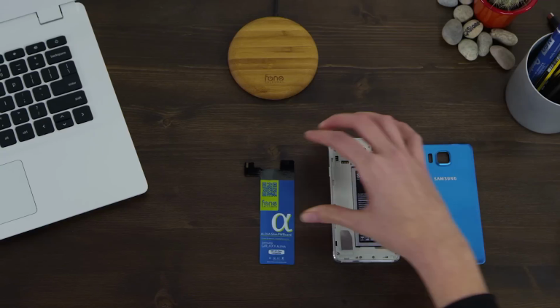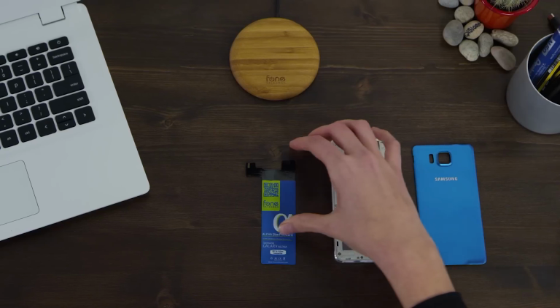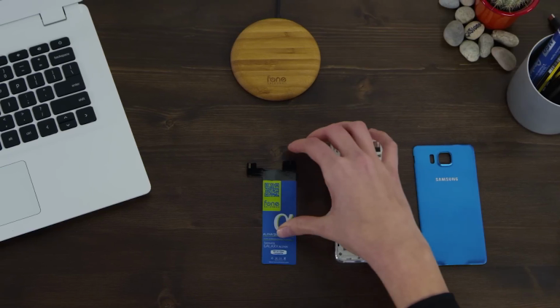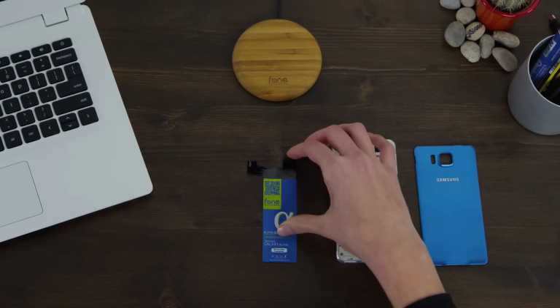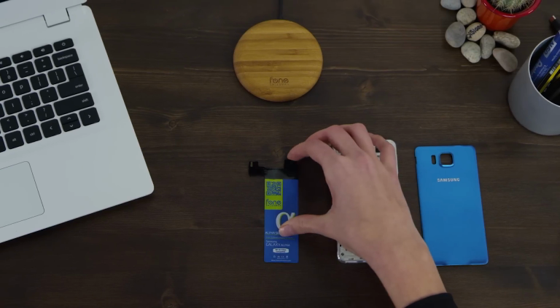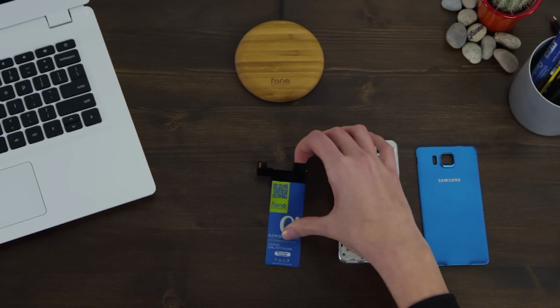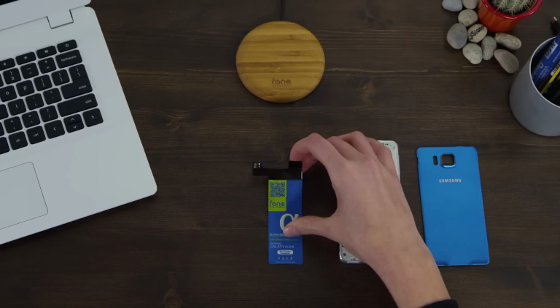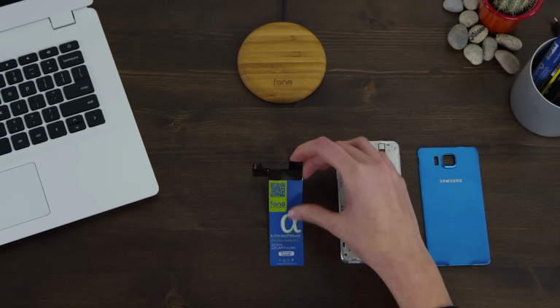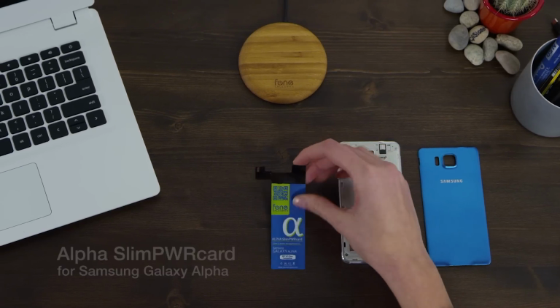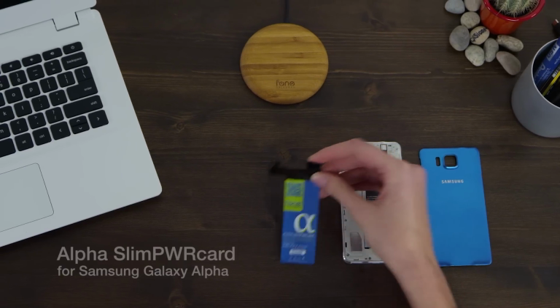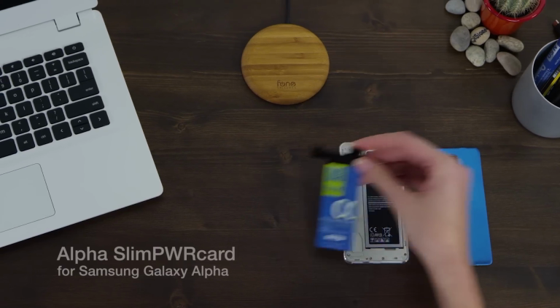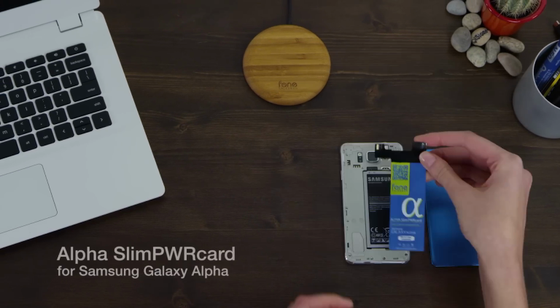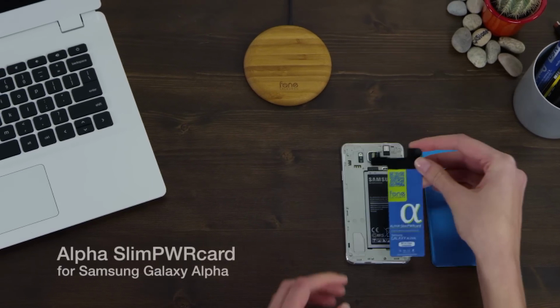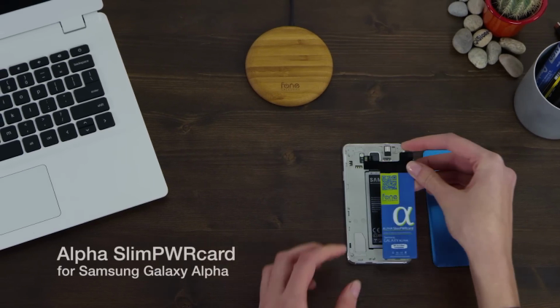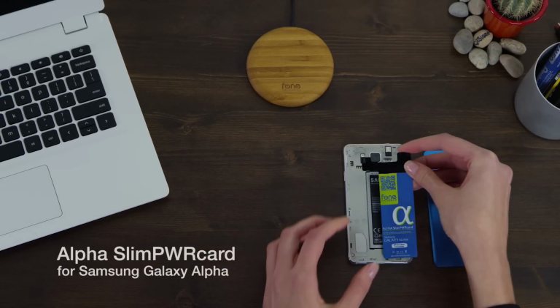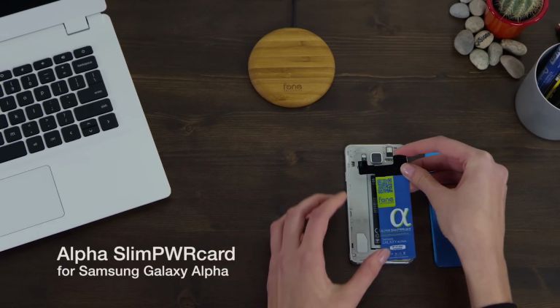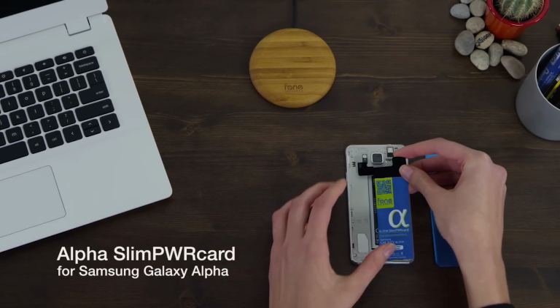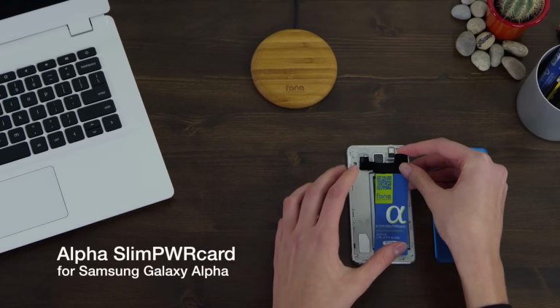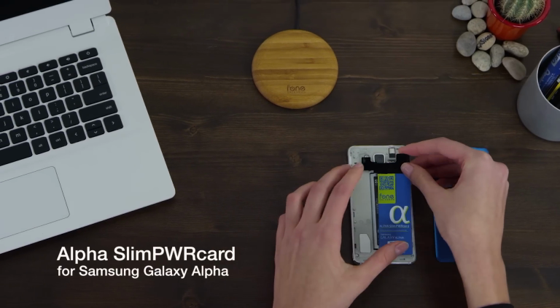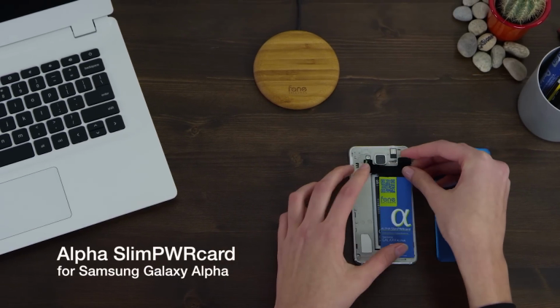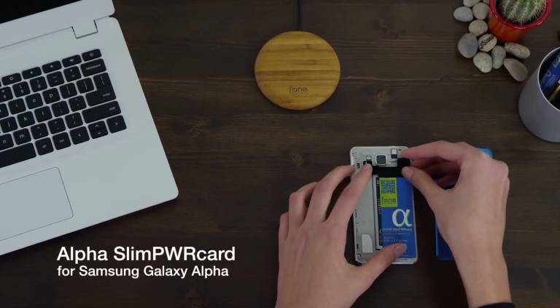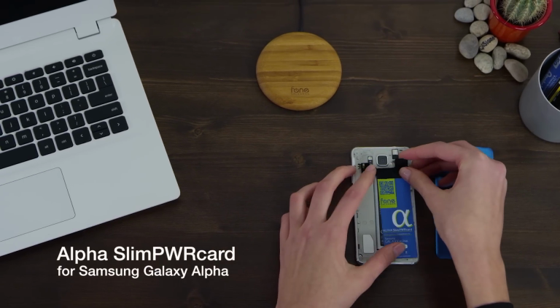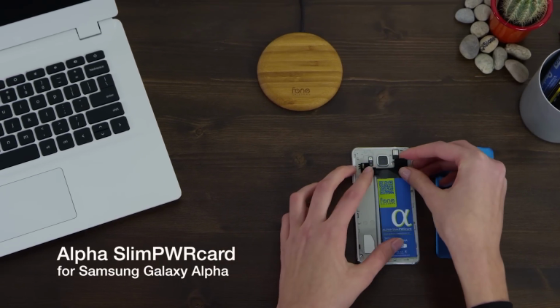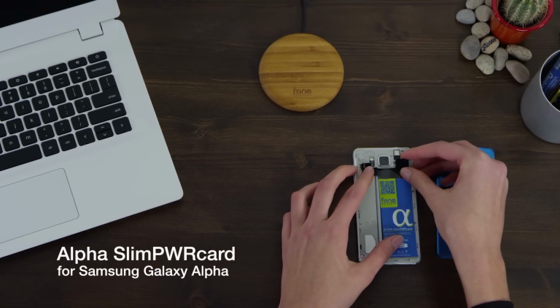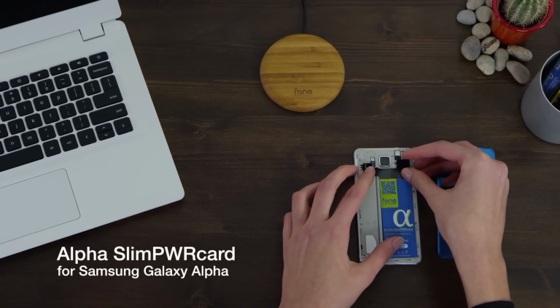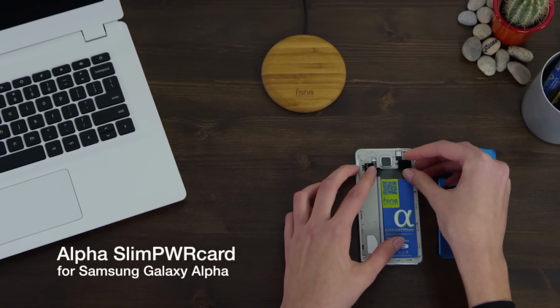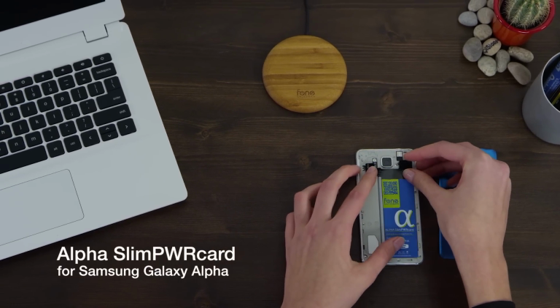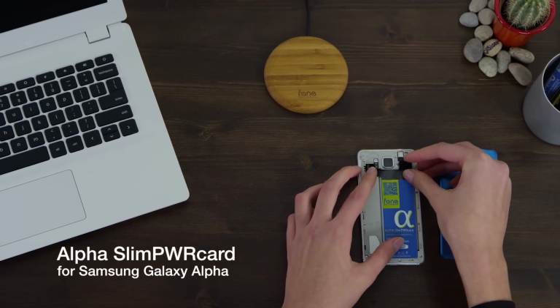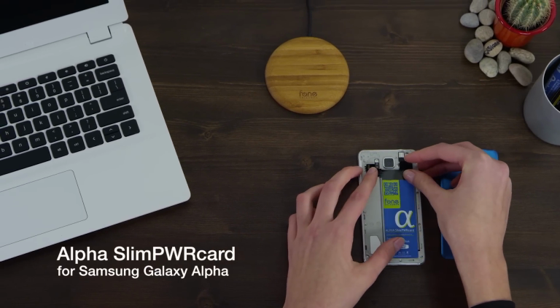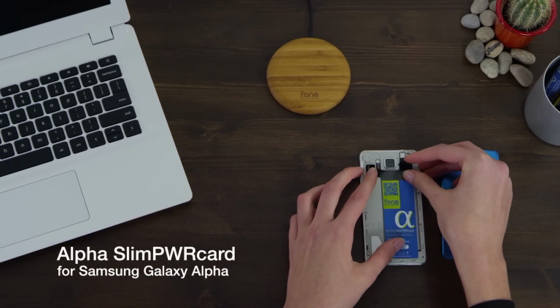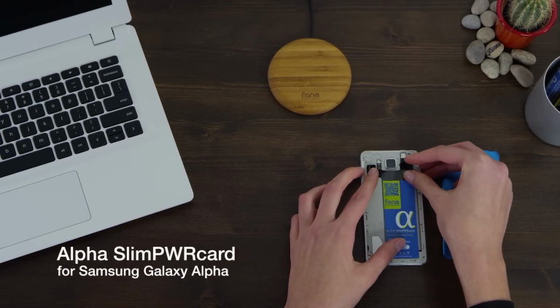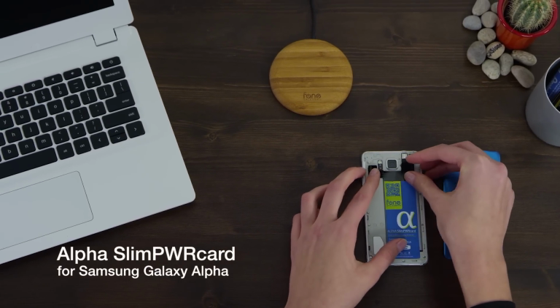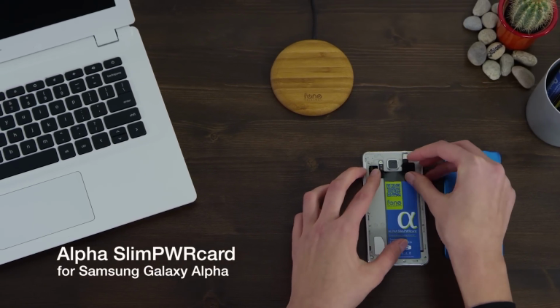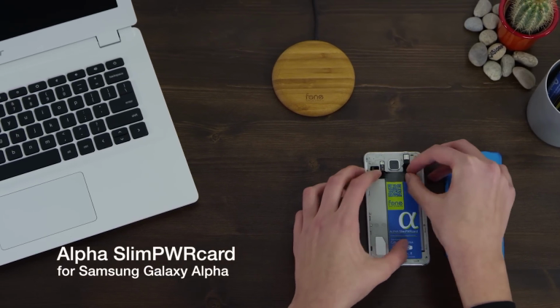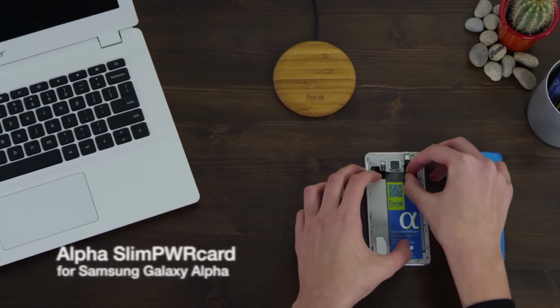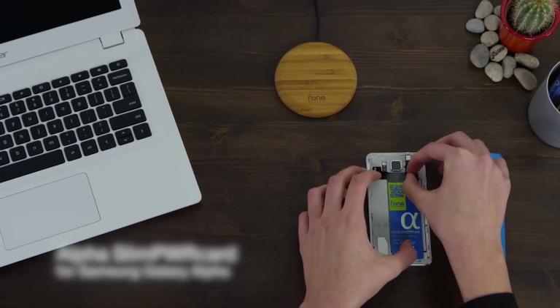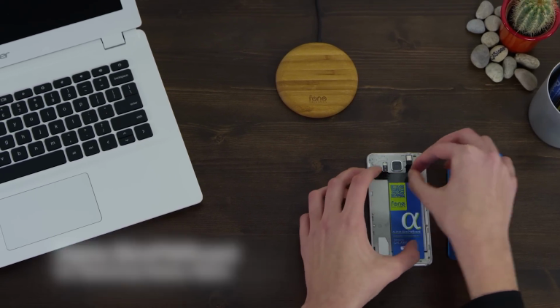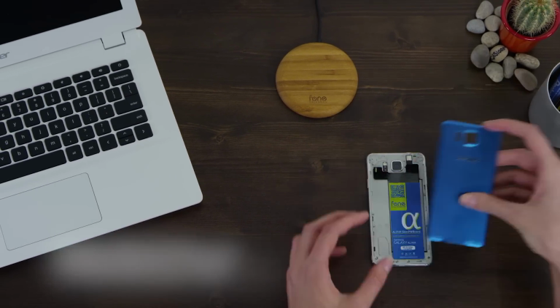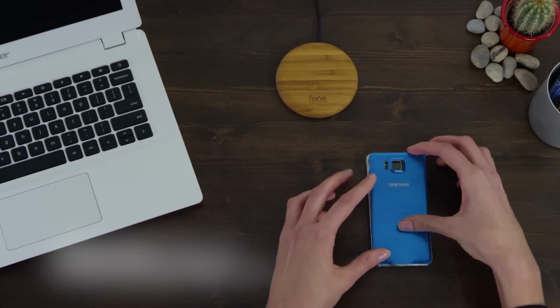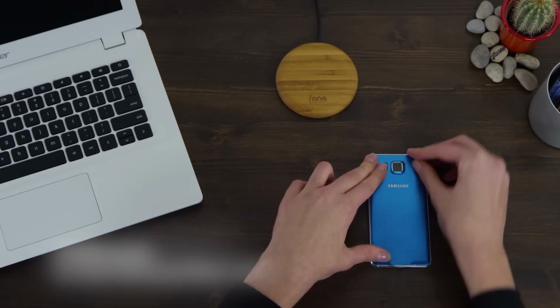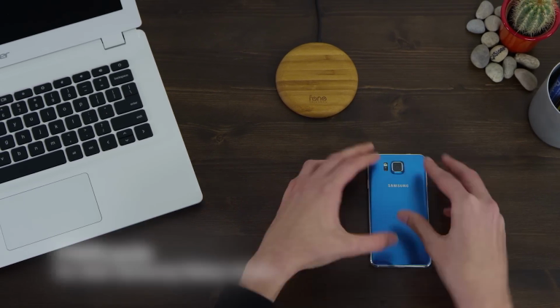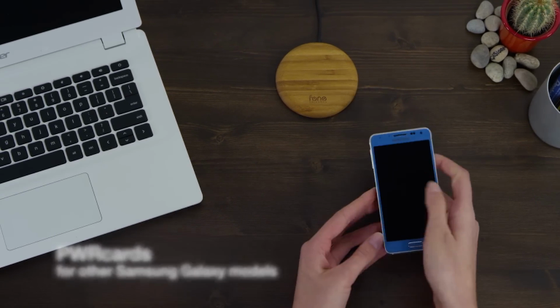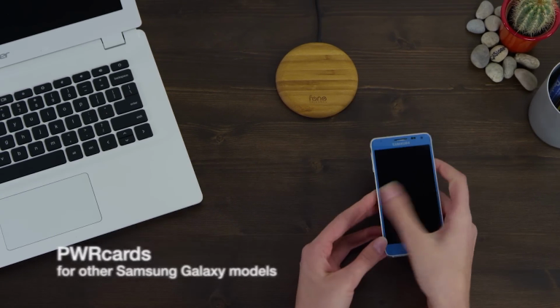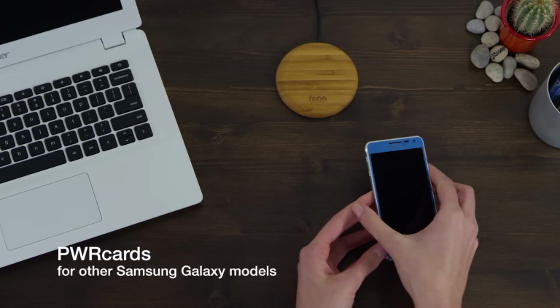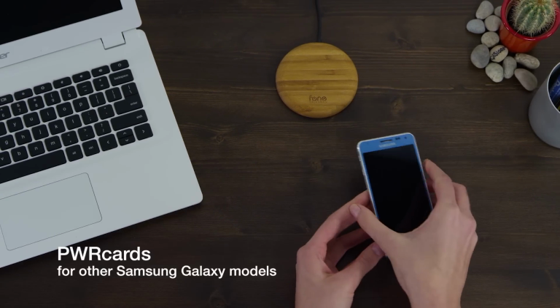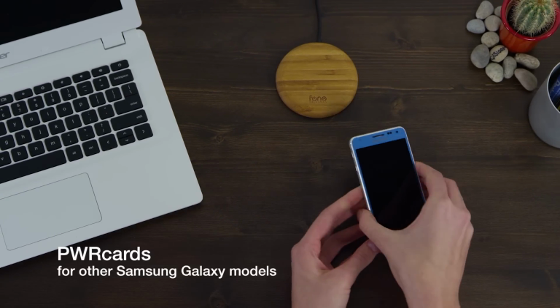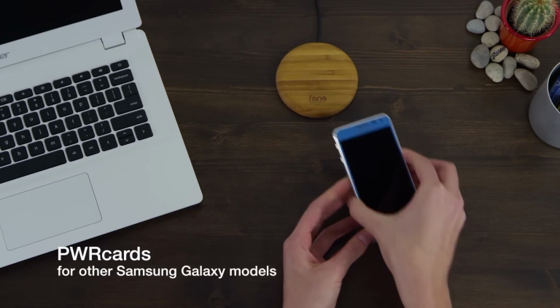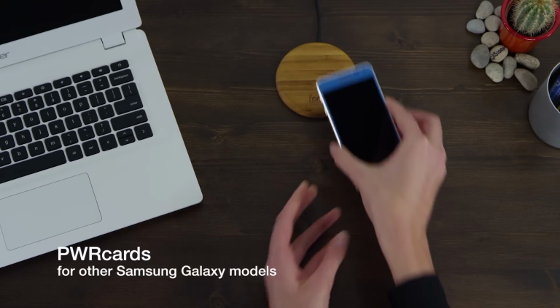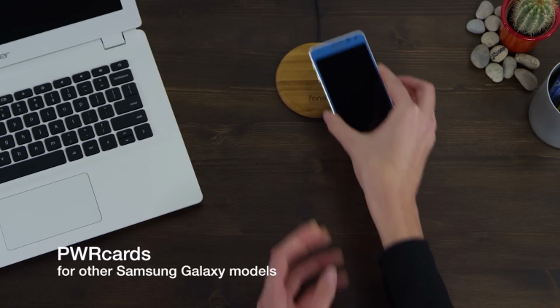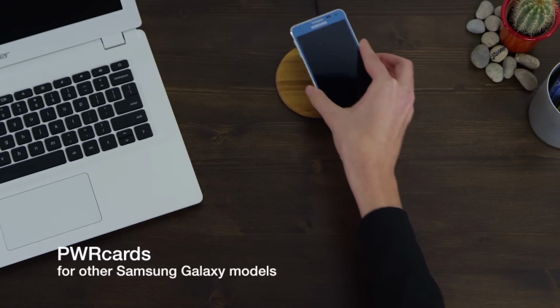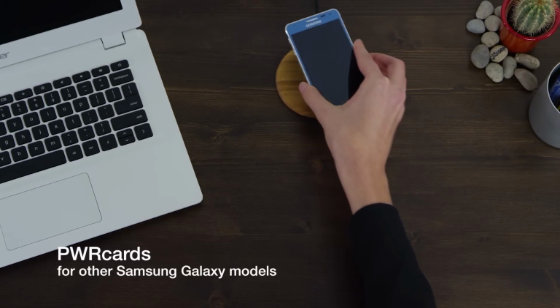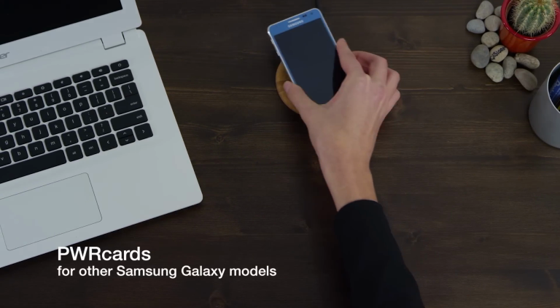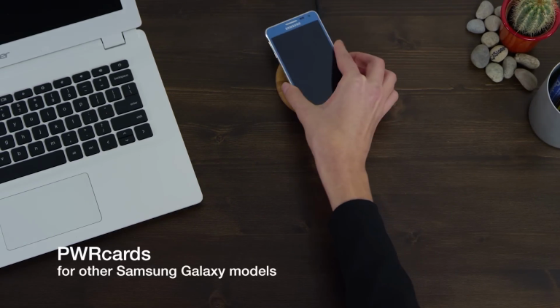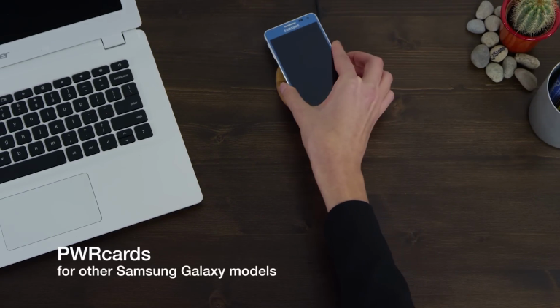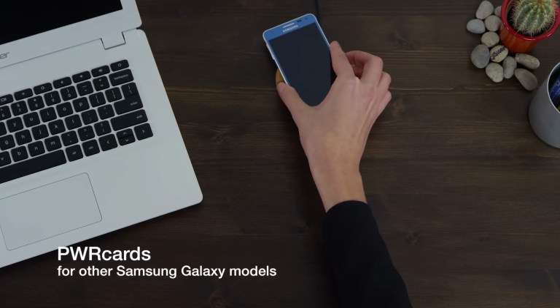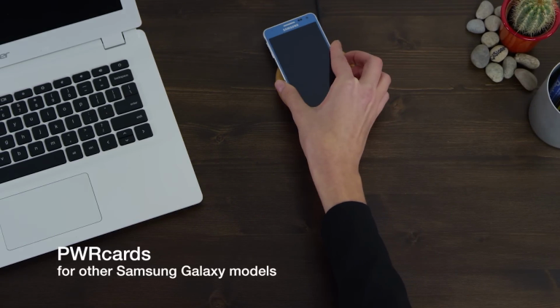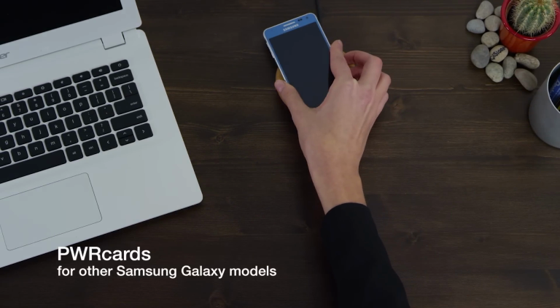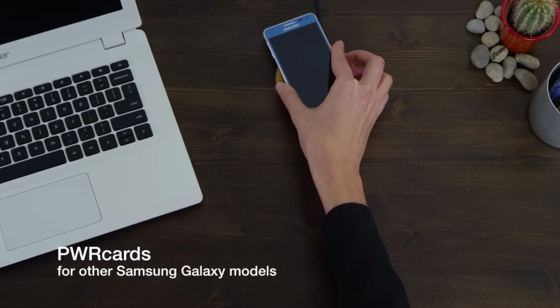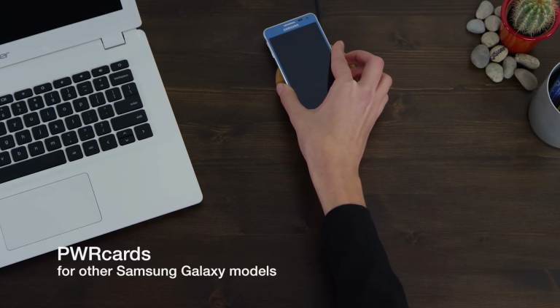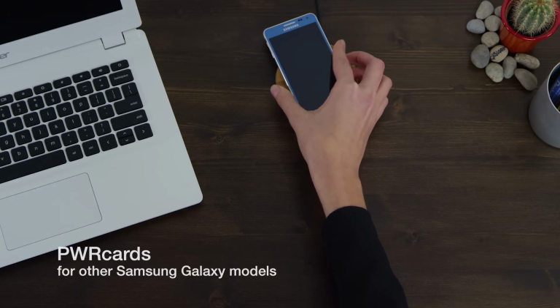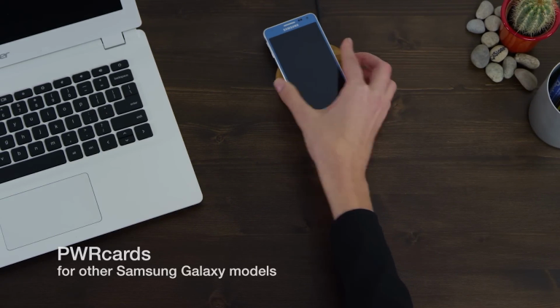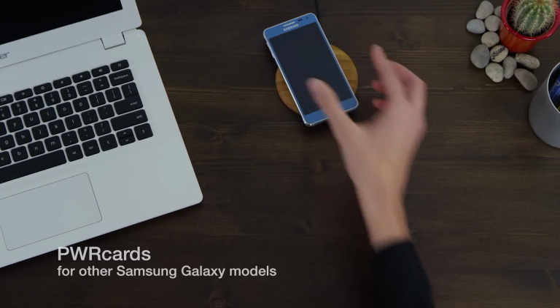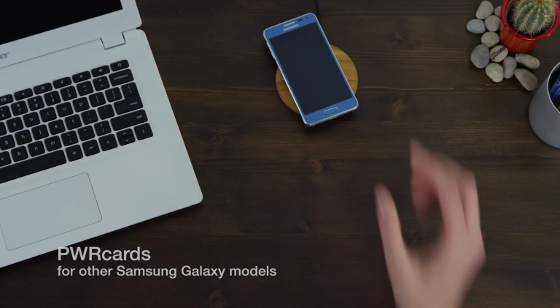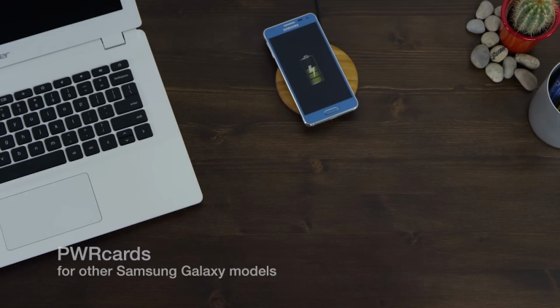With a Samsung phone, just choose a suitable power card, so your phone is ready to charge.